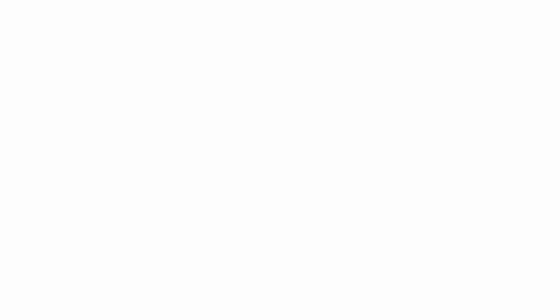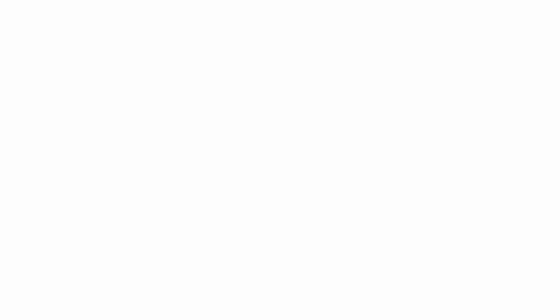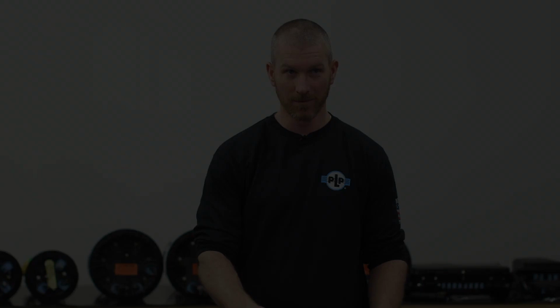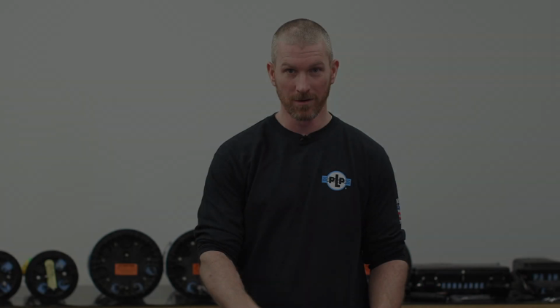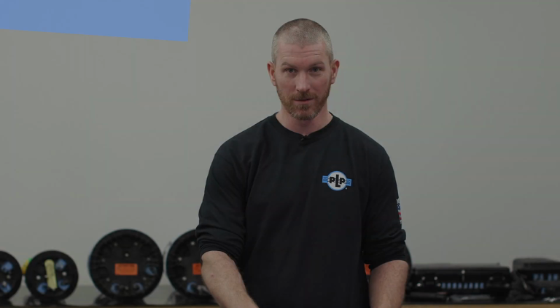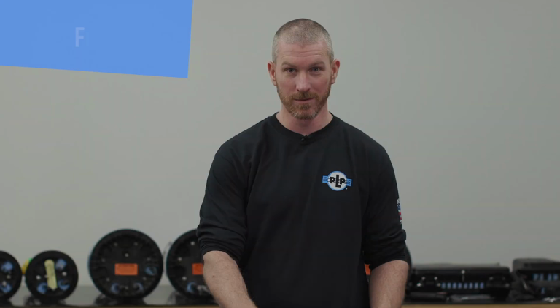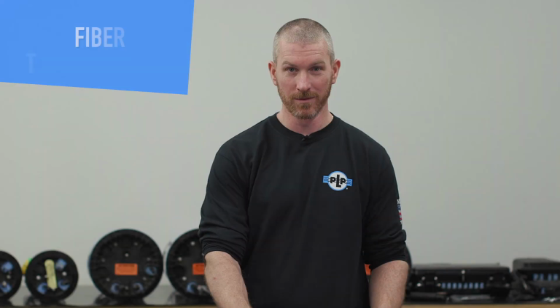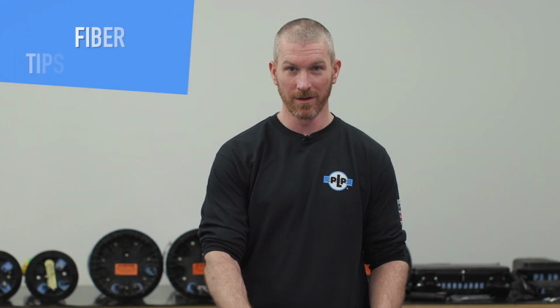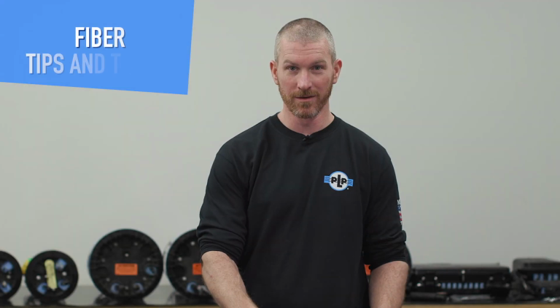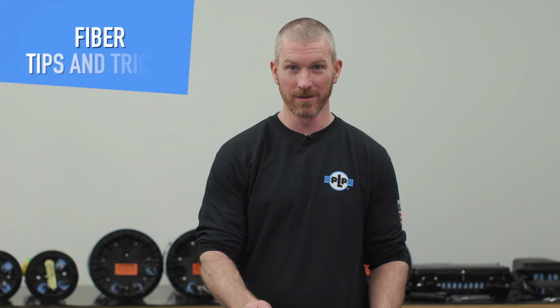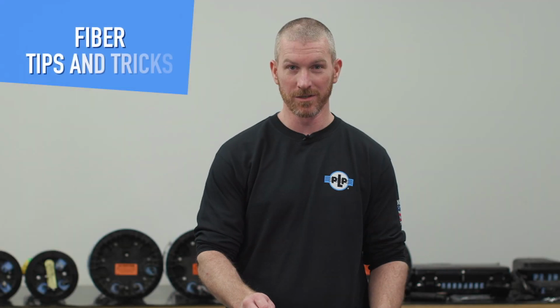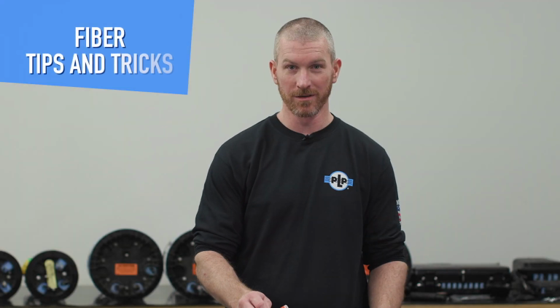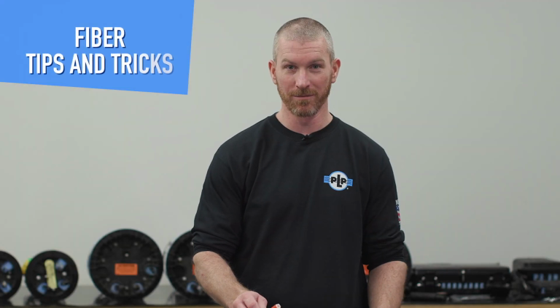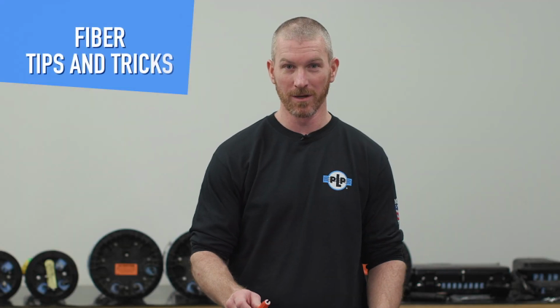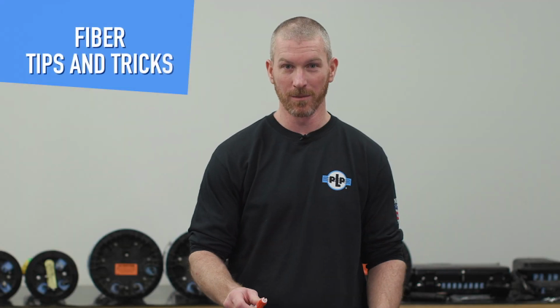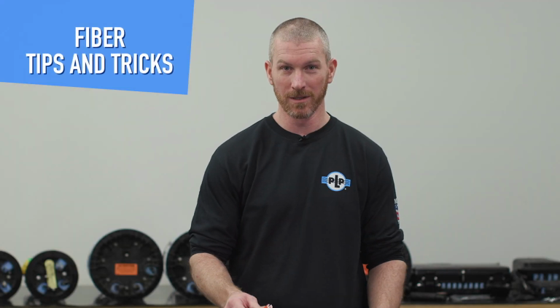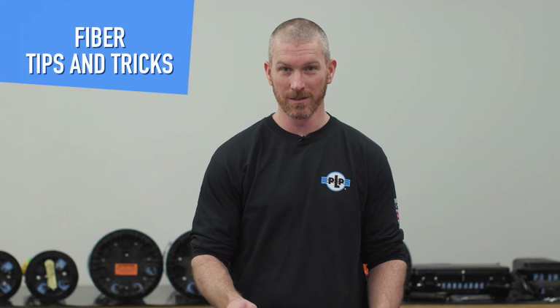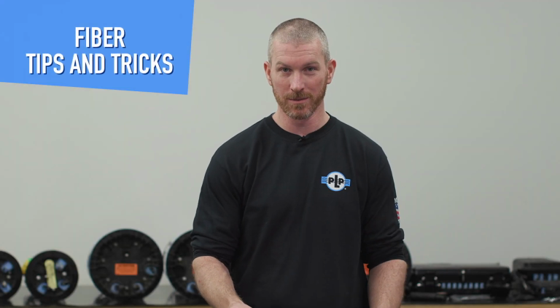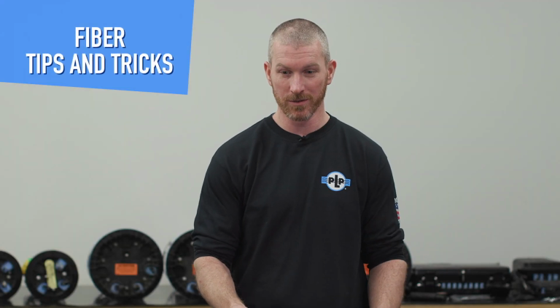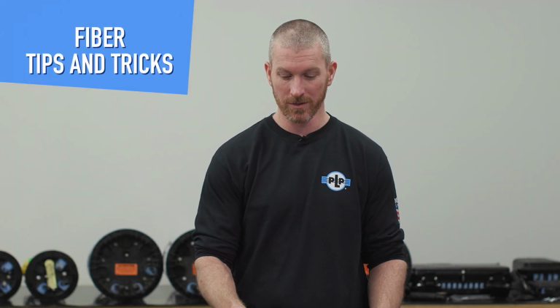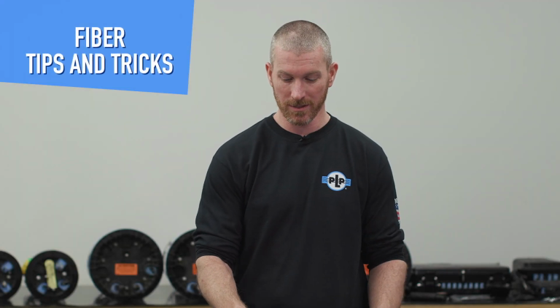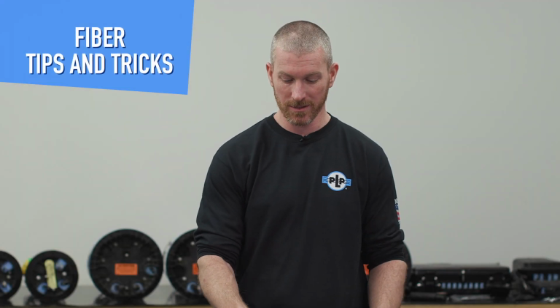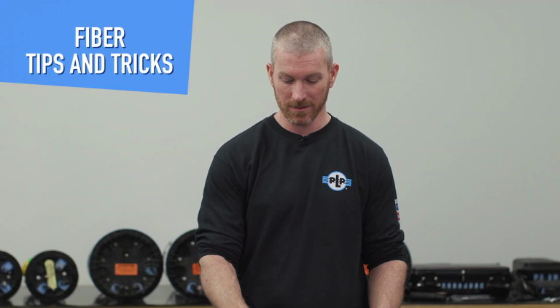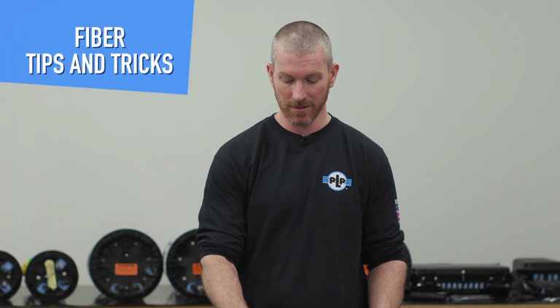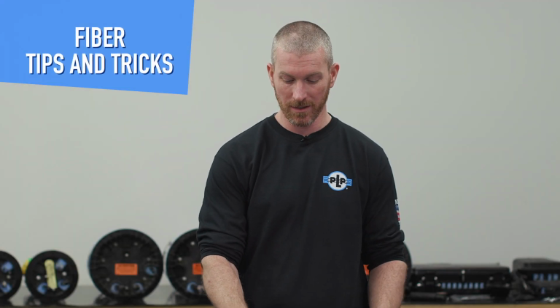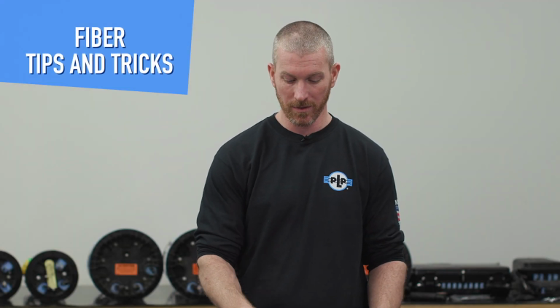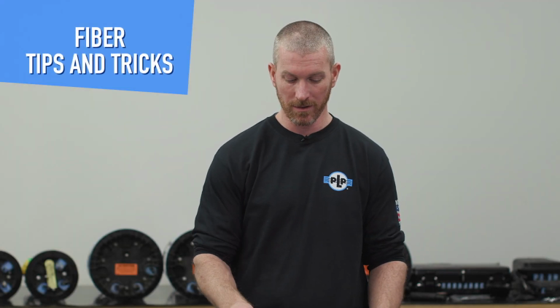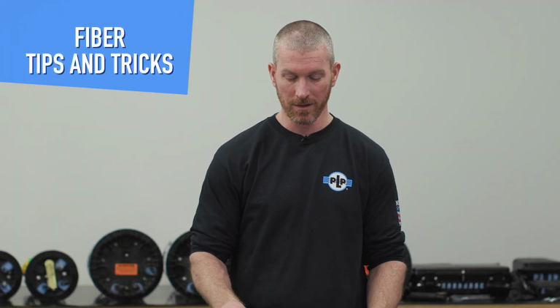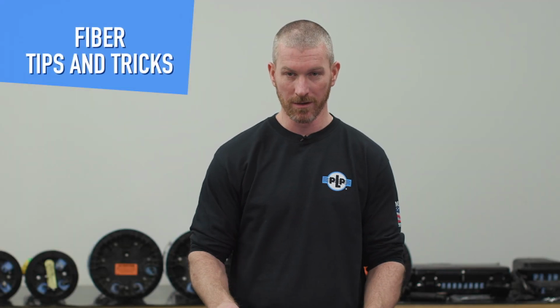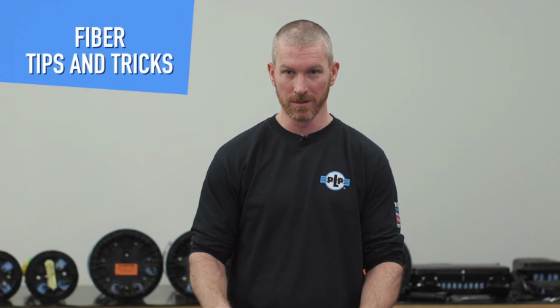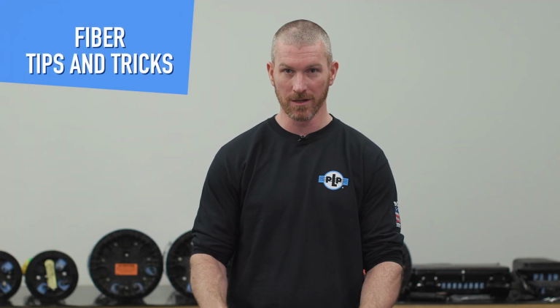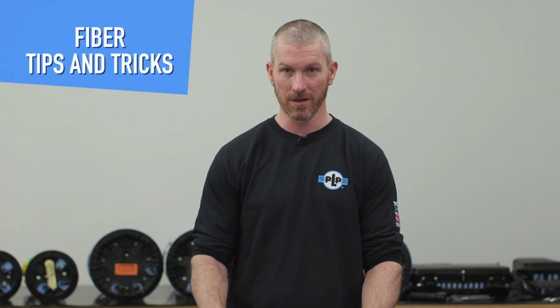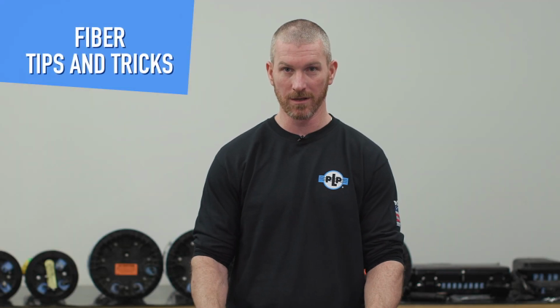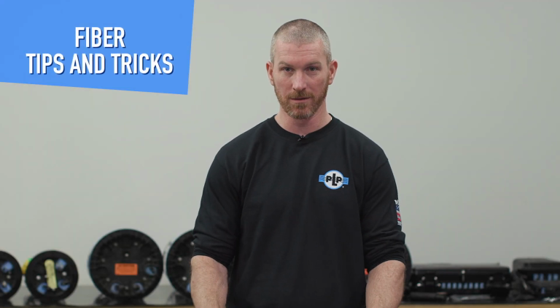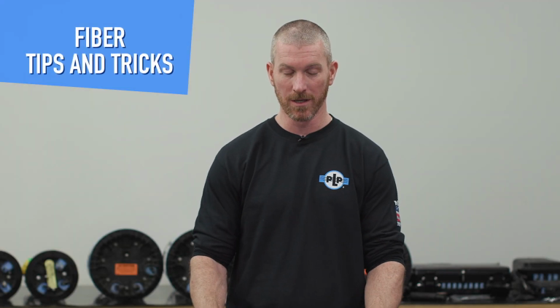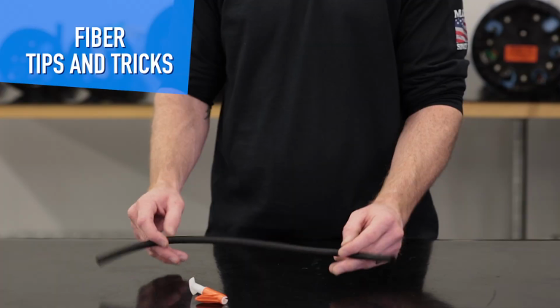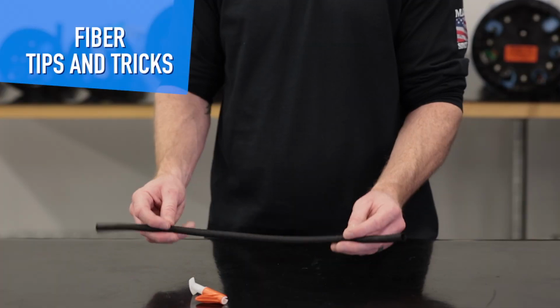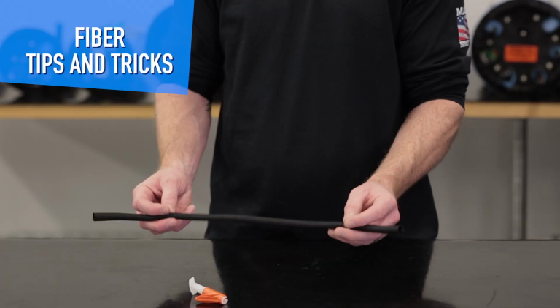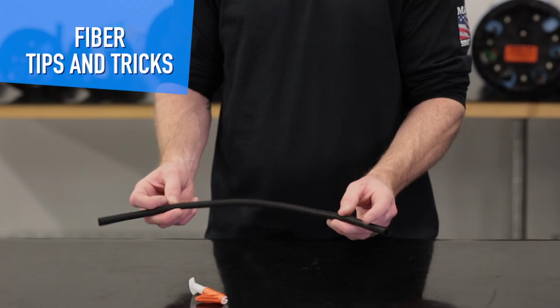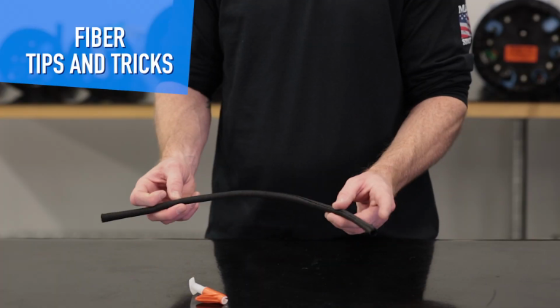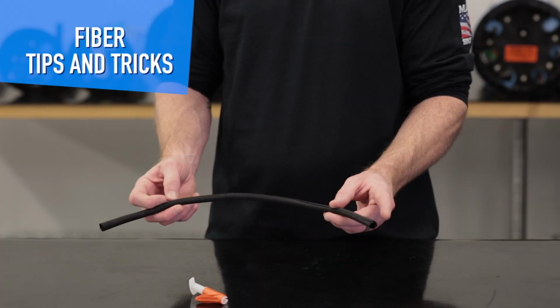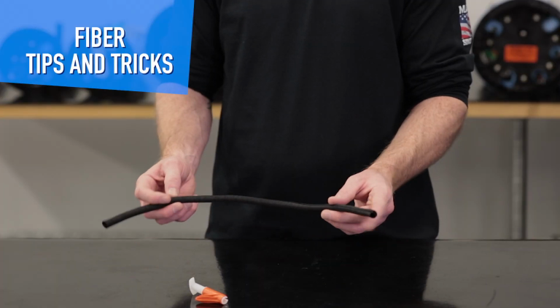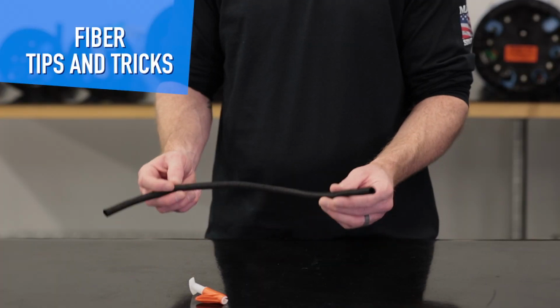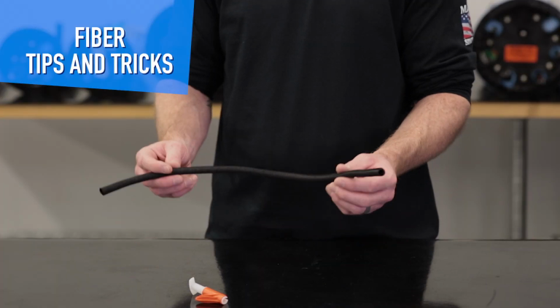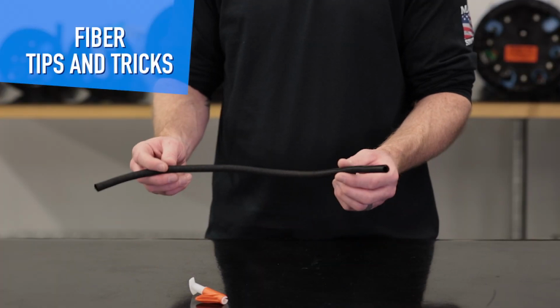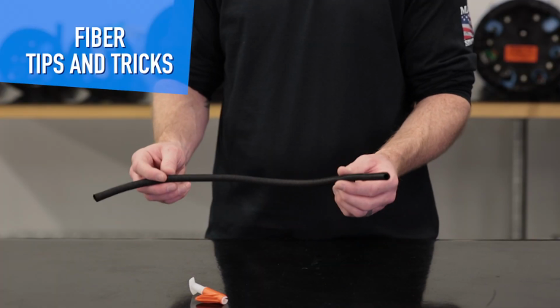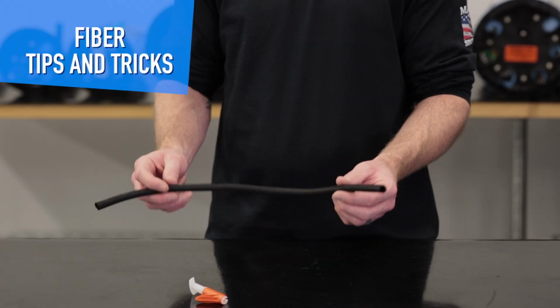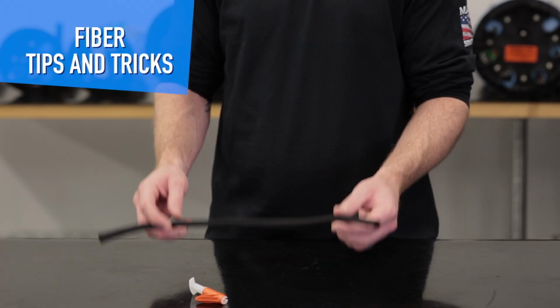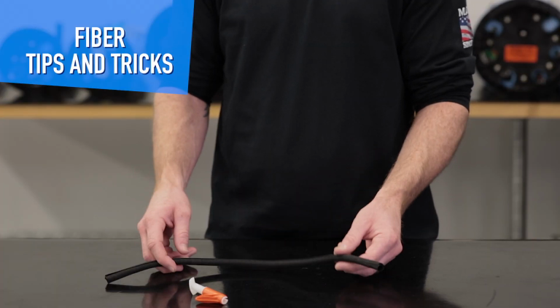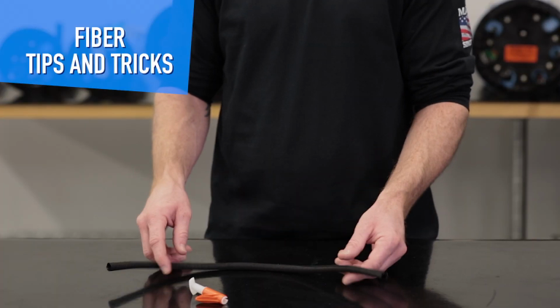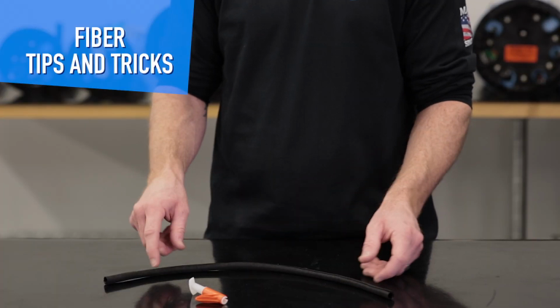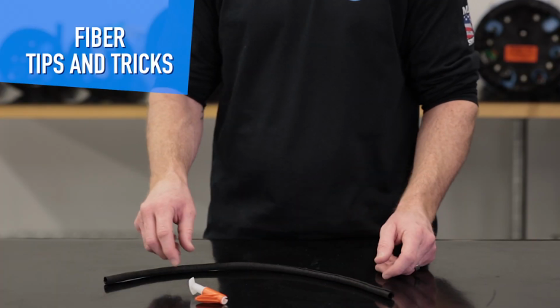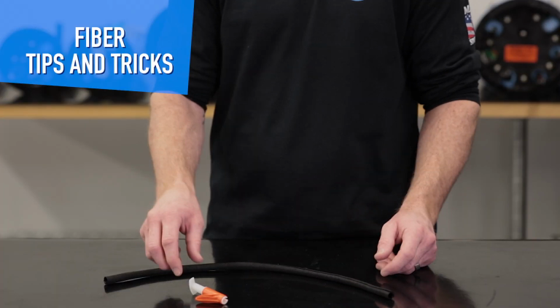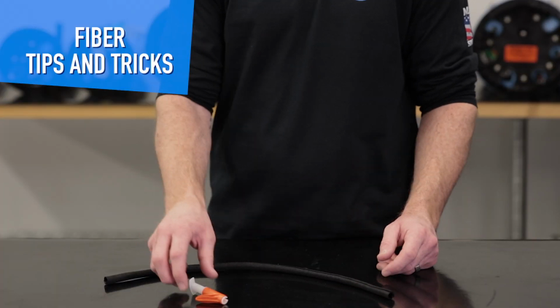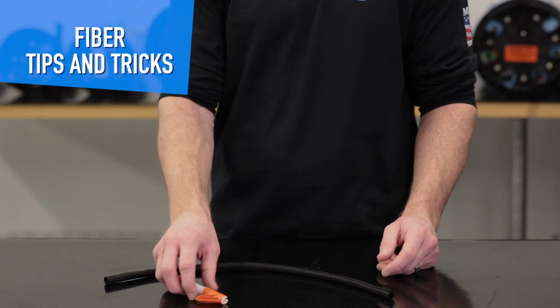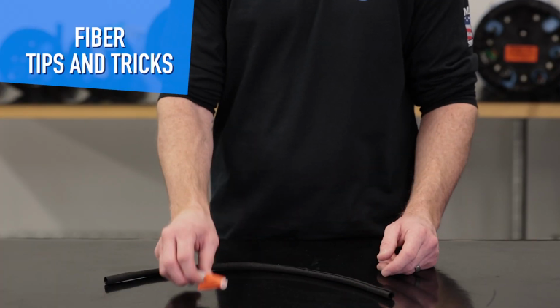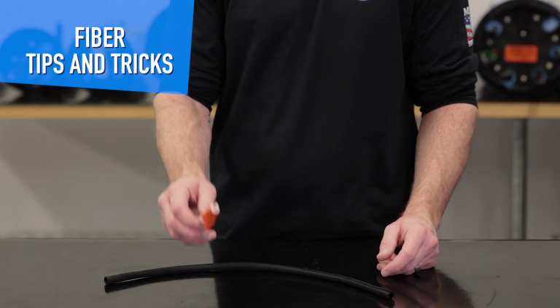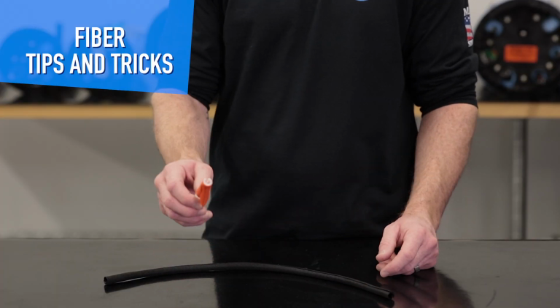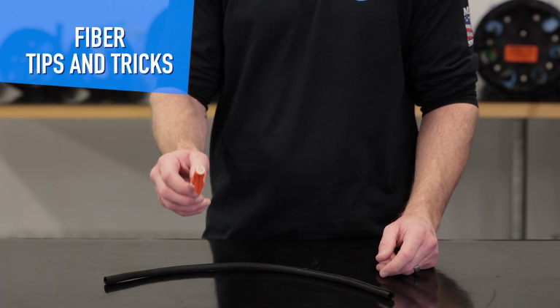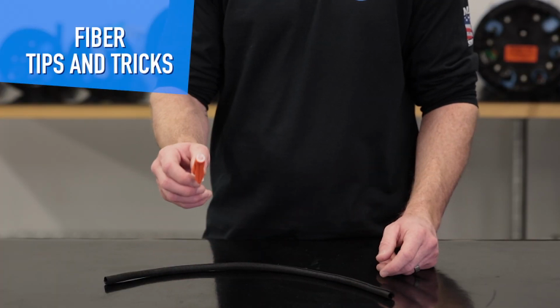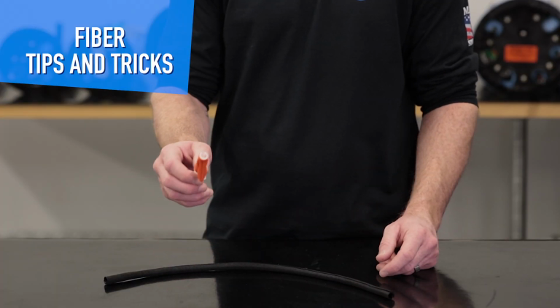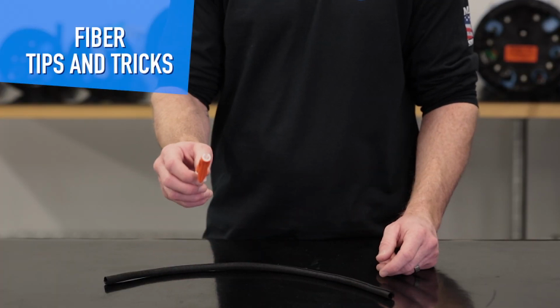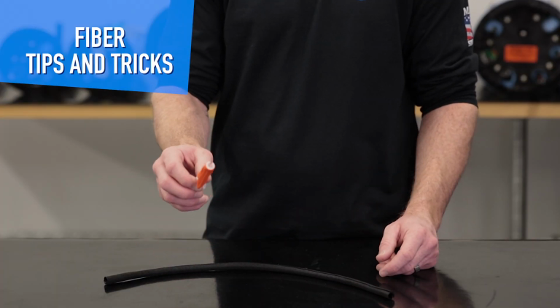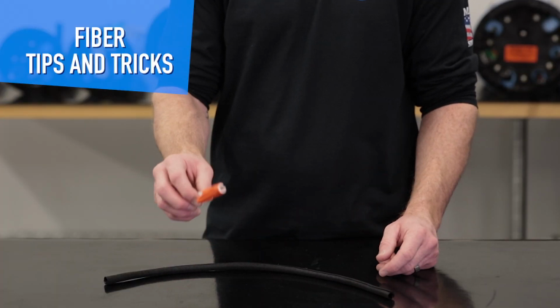Welcome to another edition of PLP Tips and Tricks. Today we're going to be talking about the split wrap with the wire loom tool.